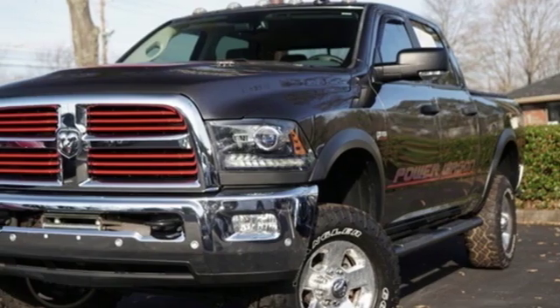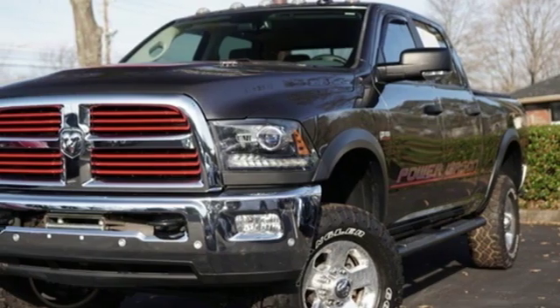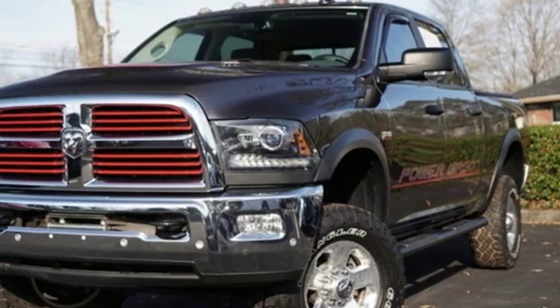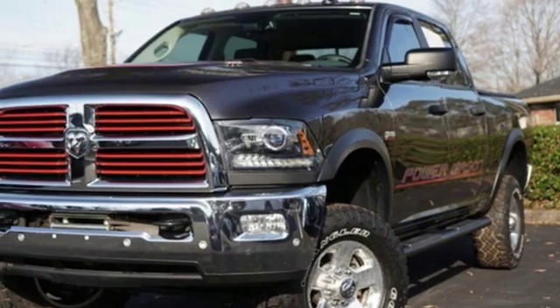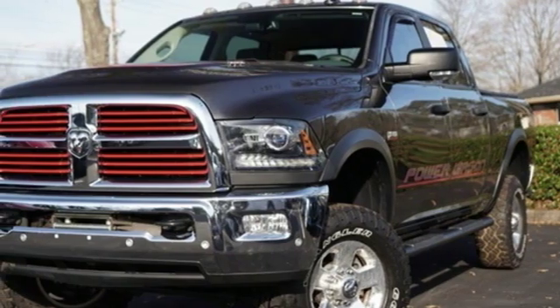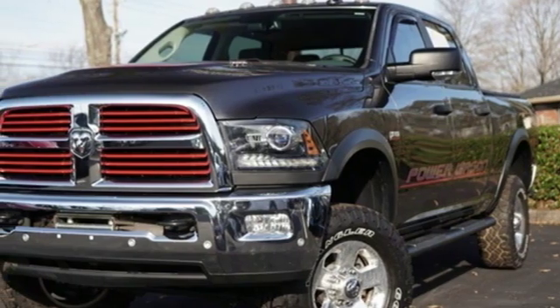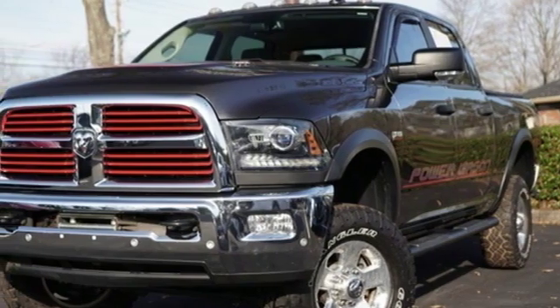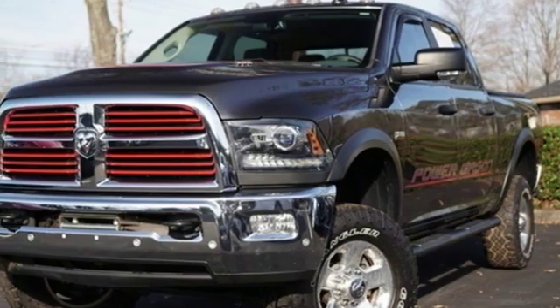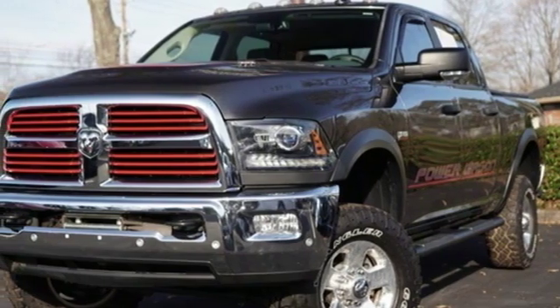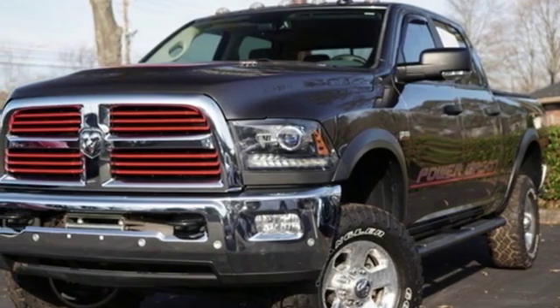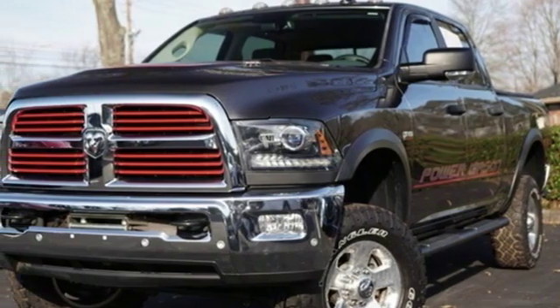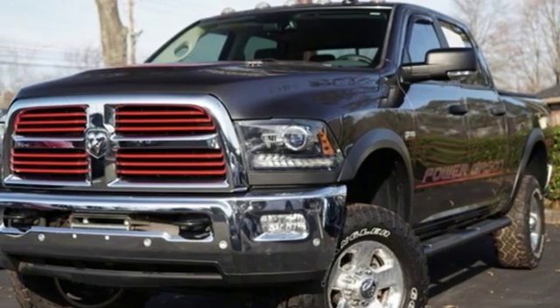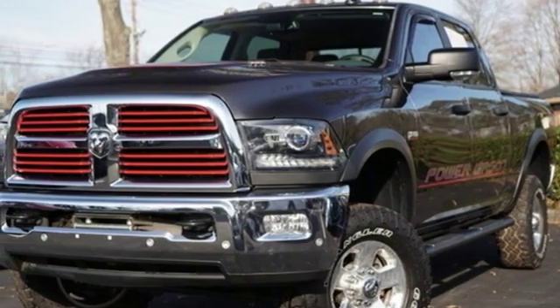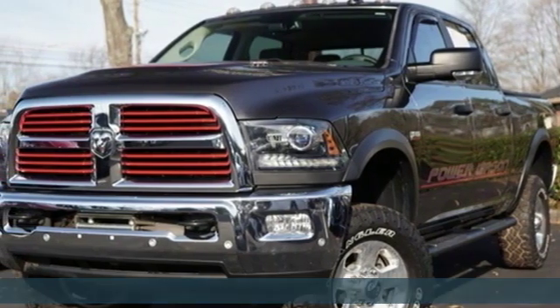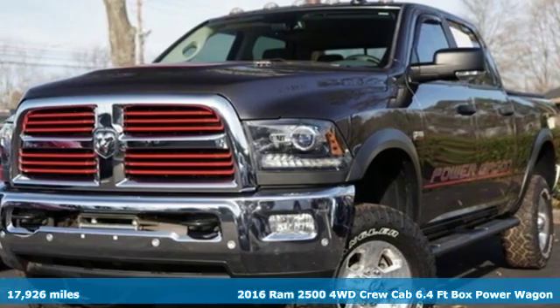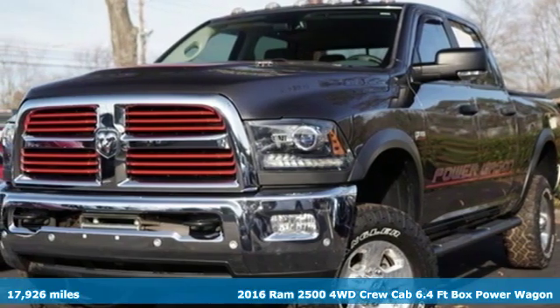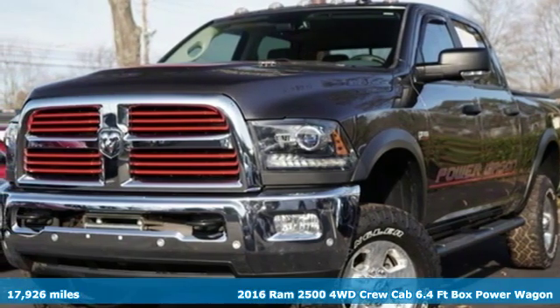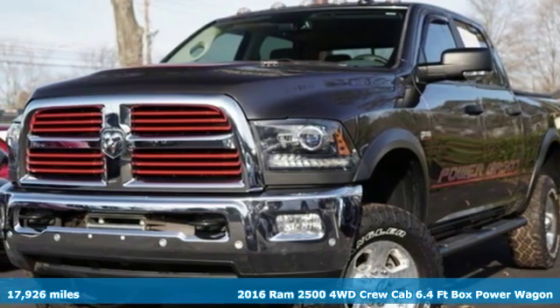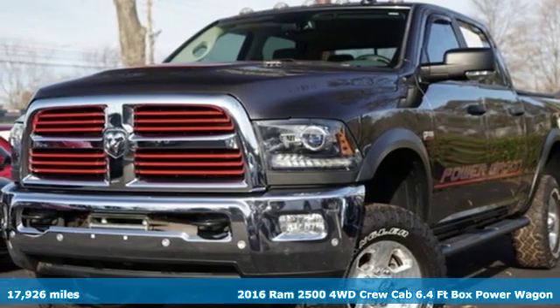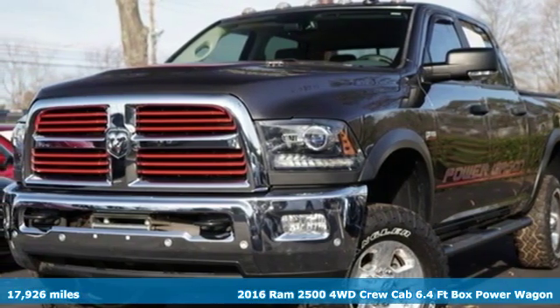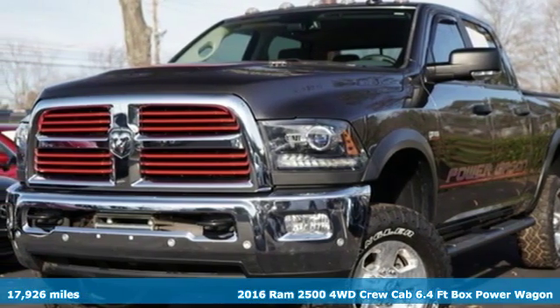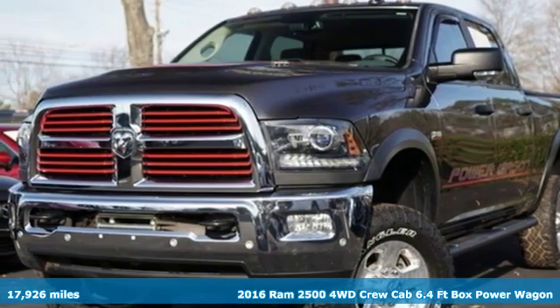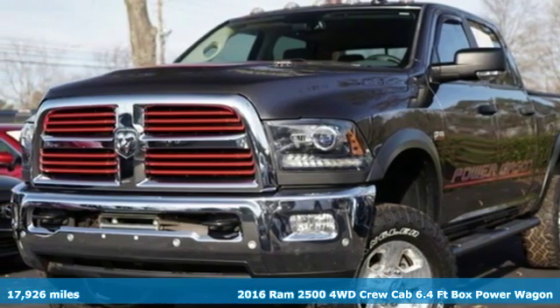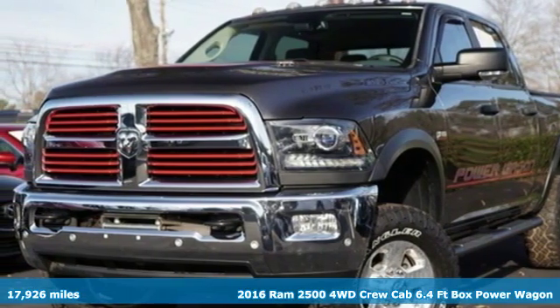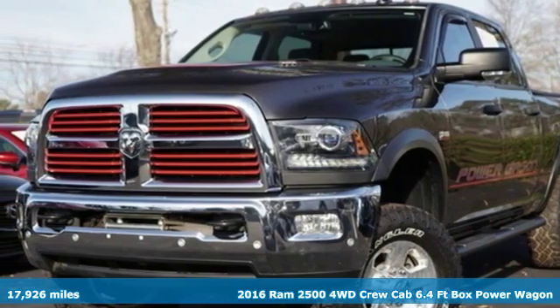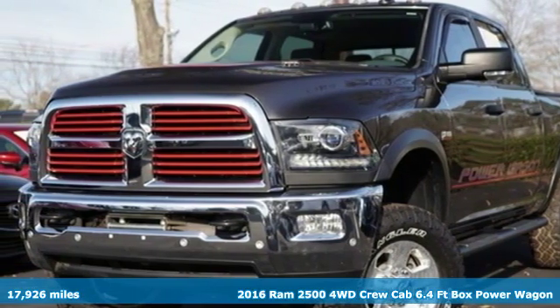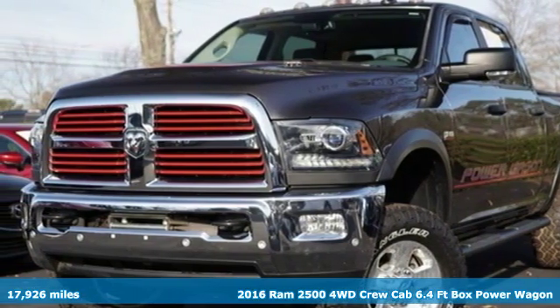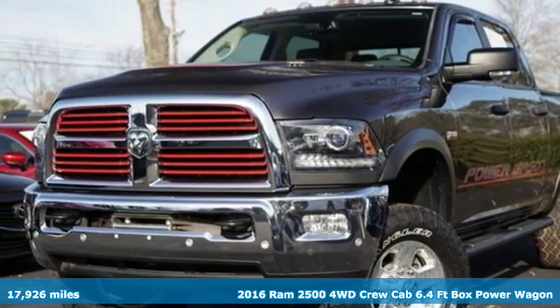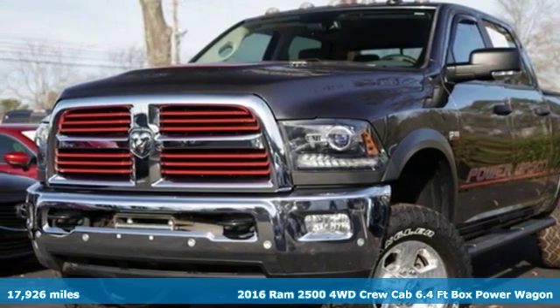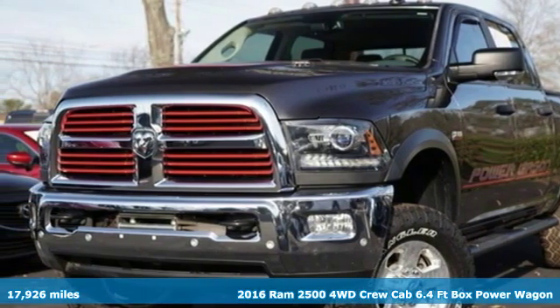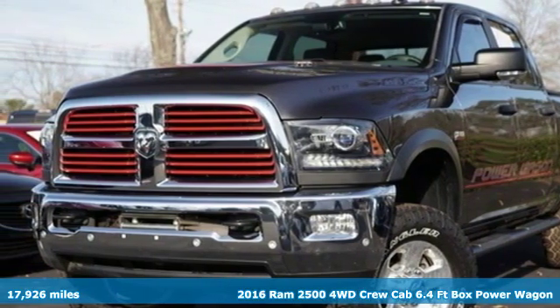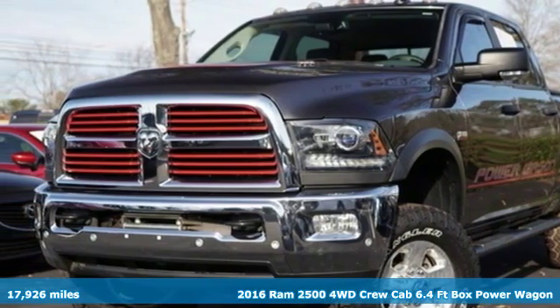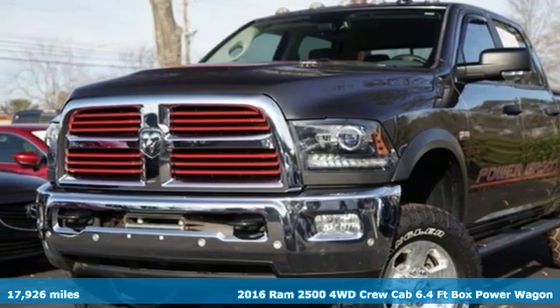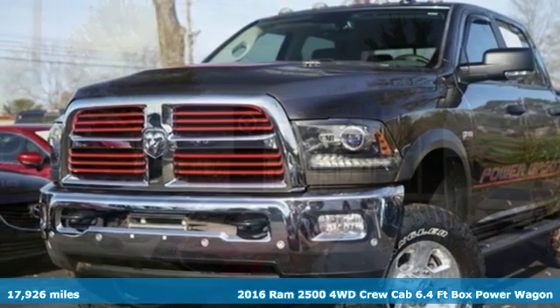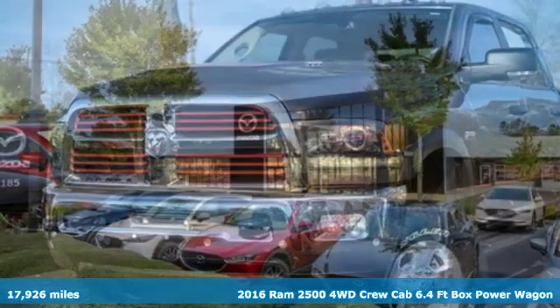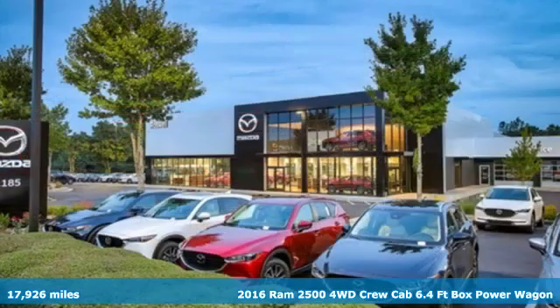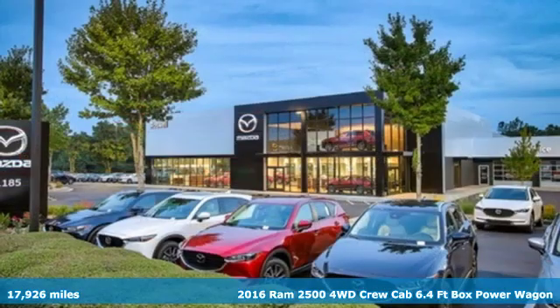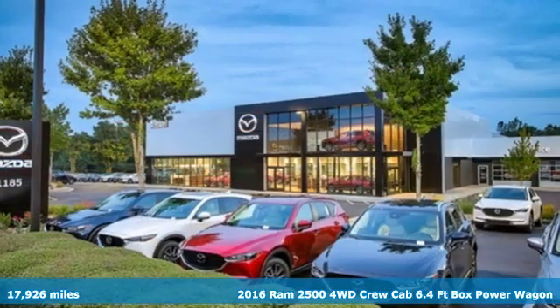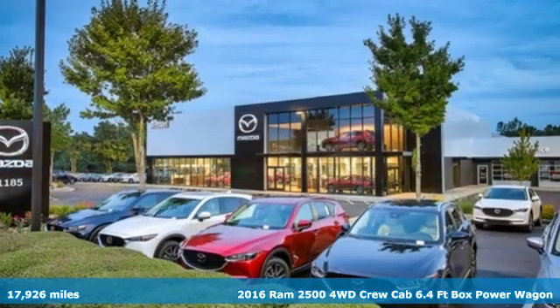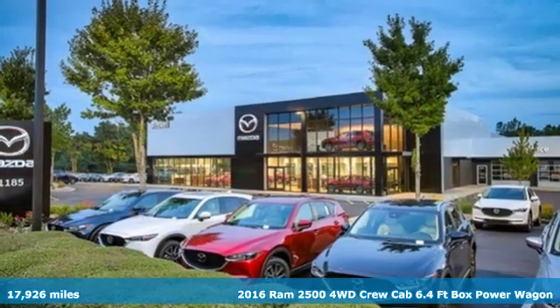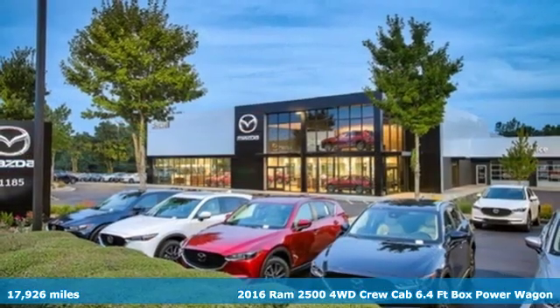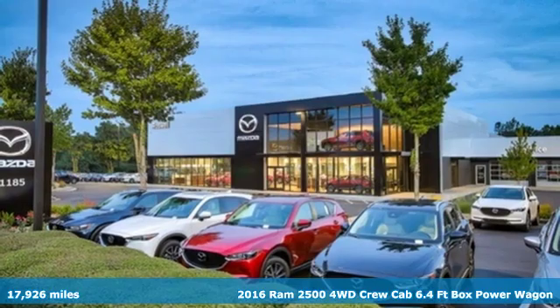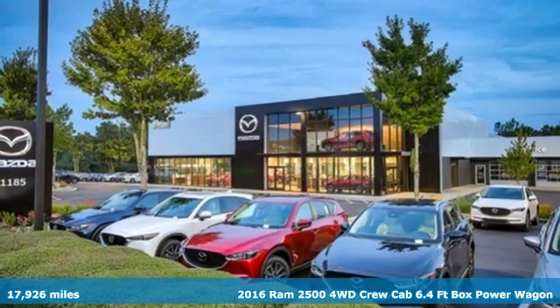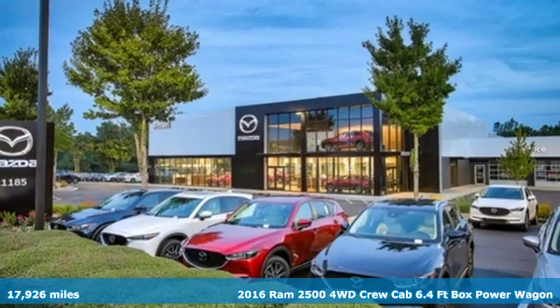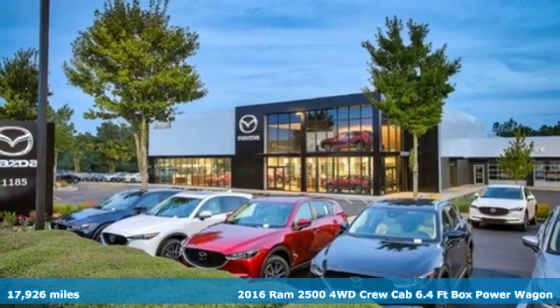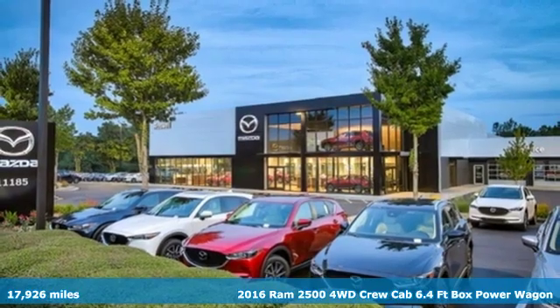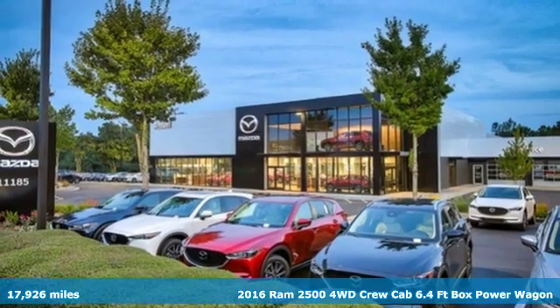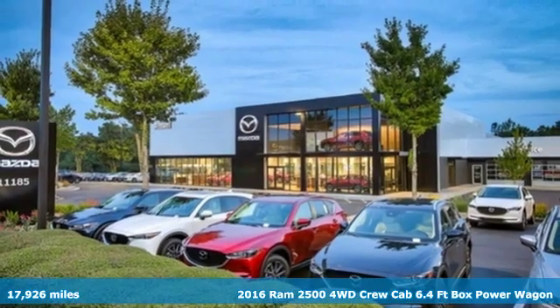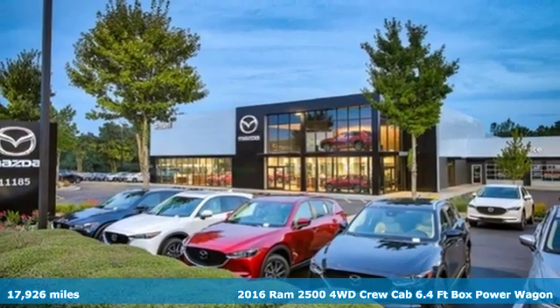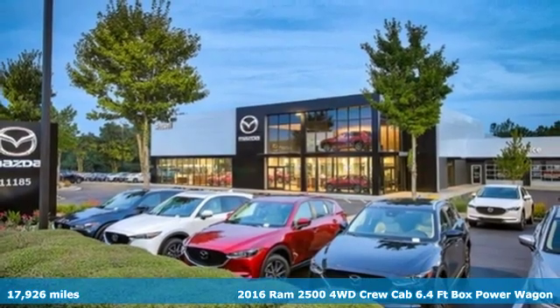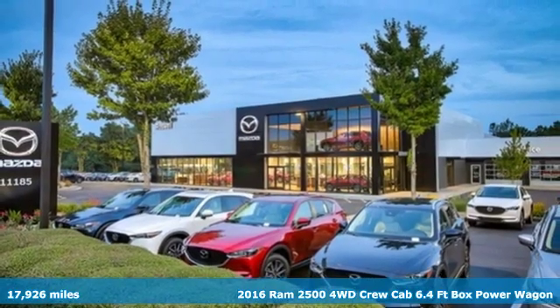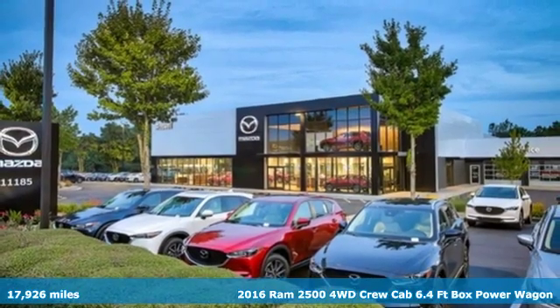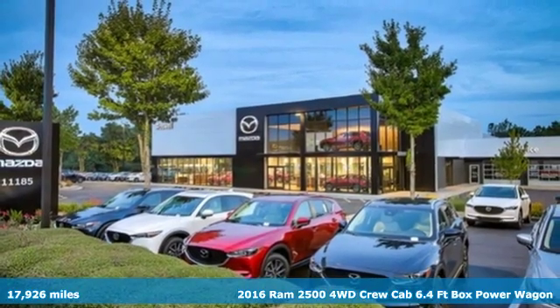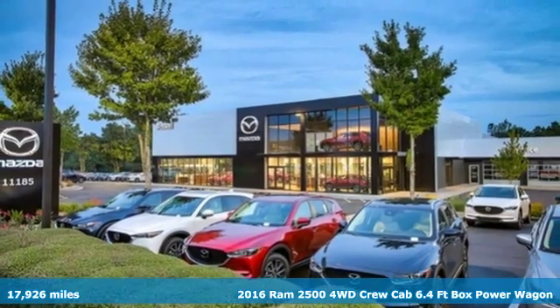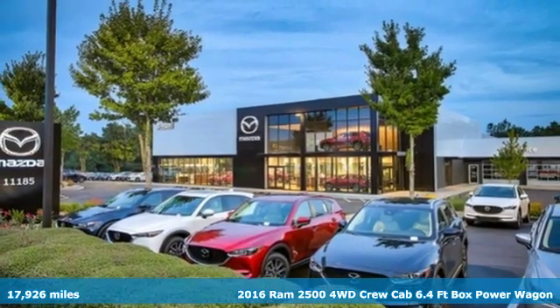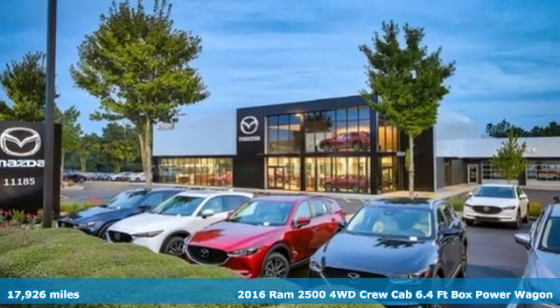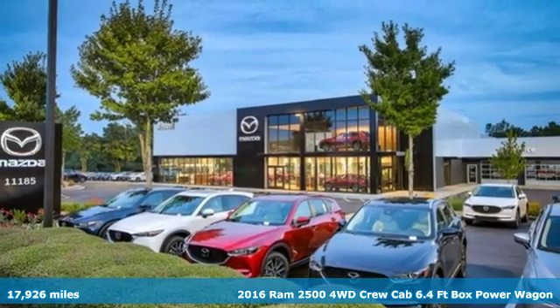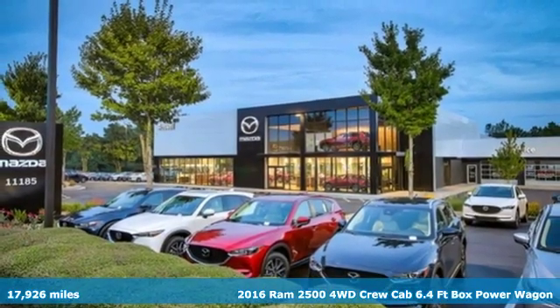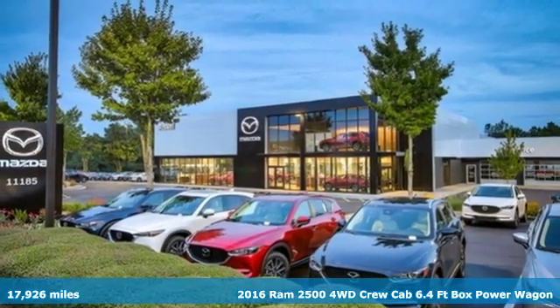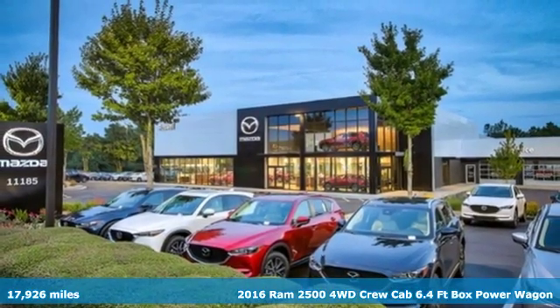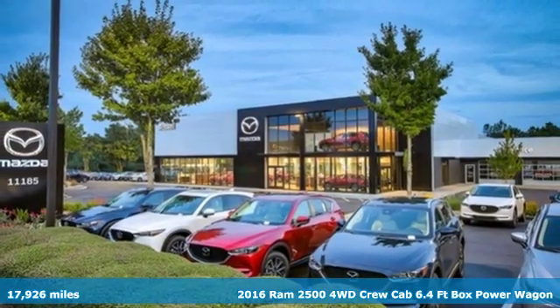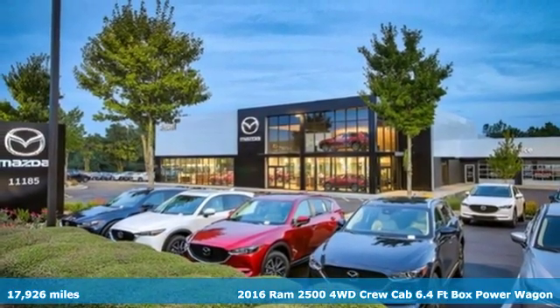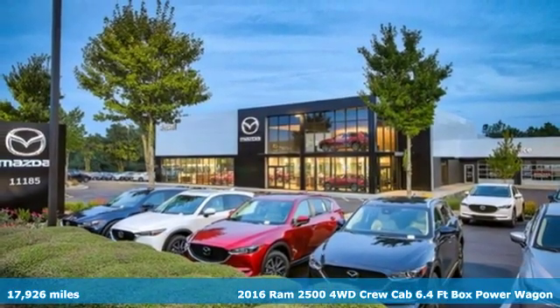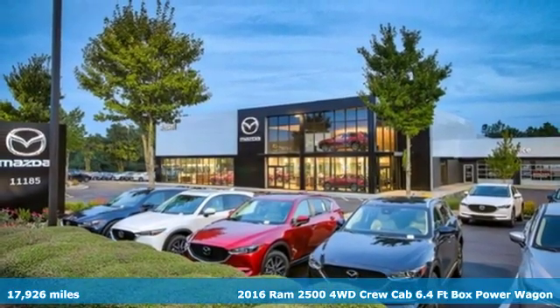It's a 2016 RAM 2500. This 2500 makes short work of tough situations.